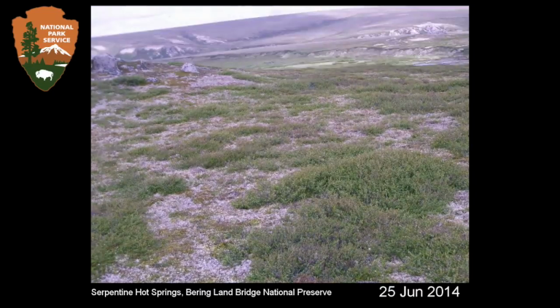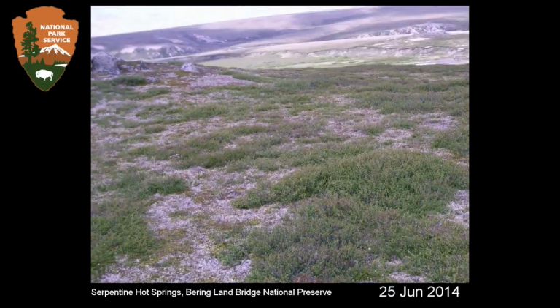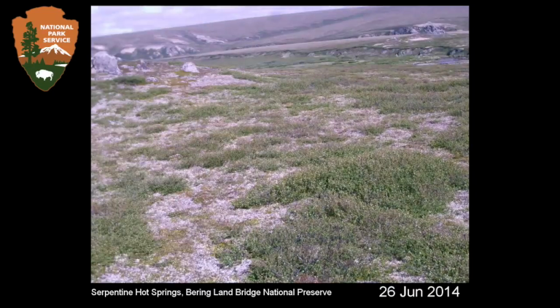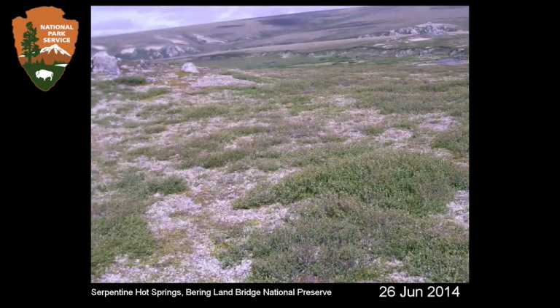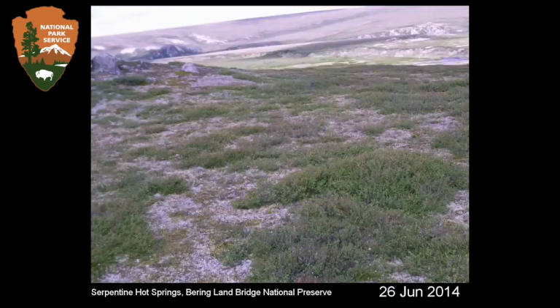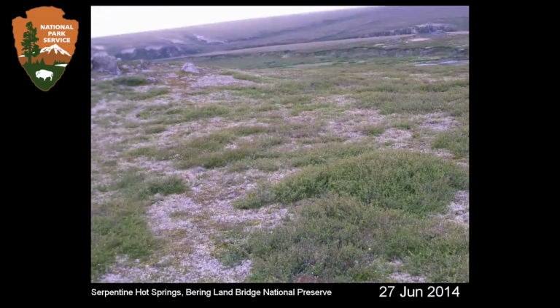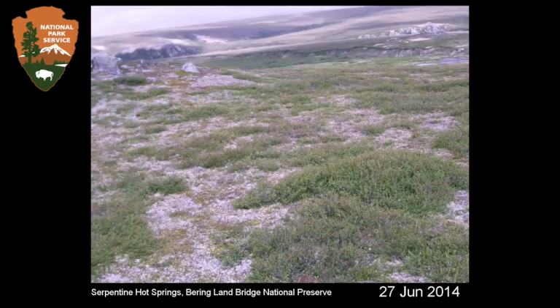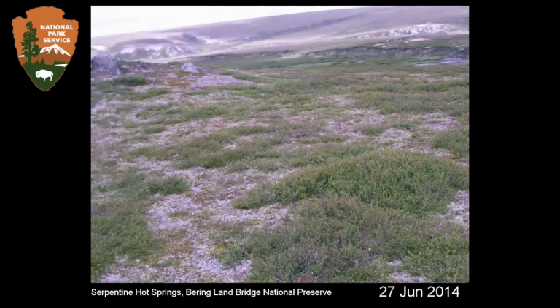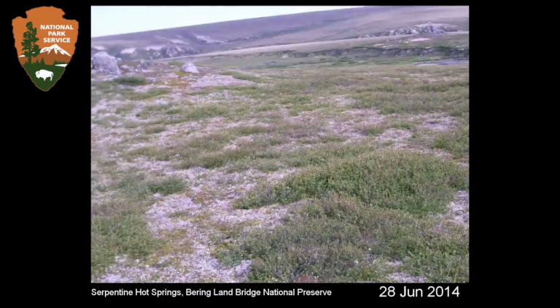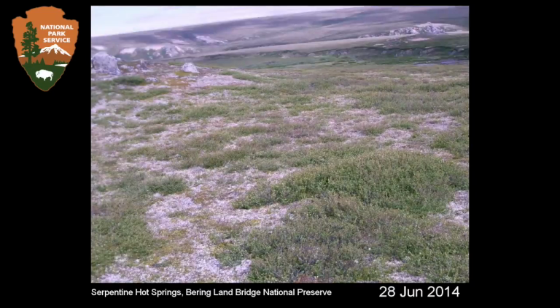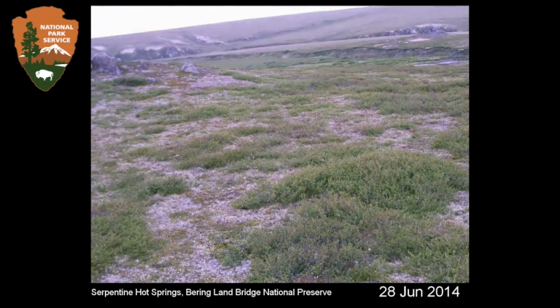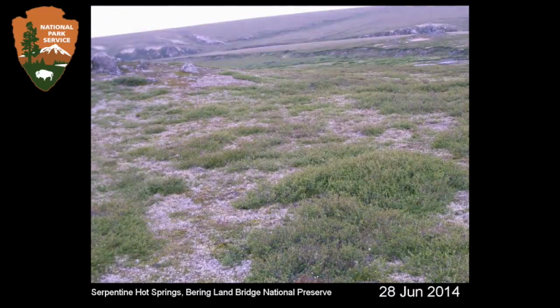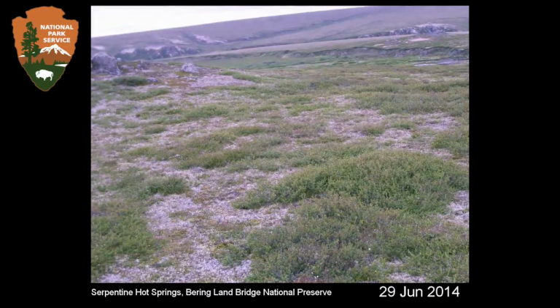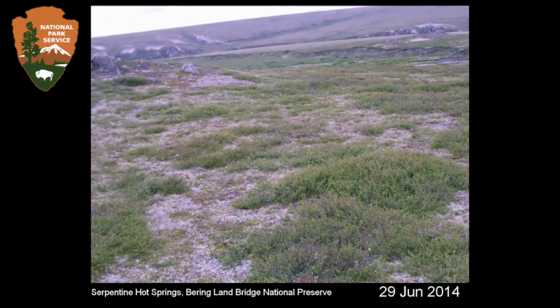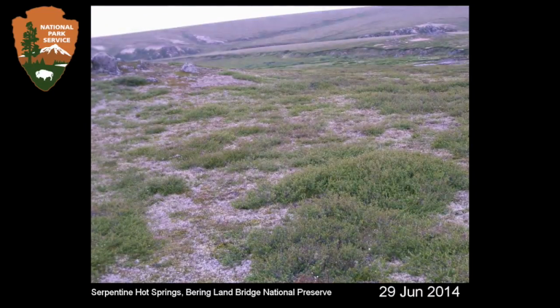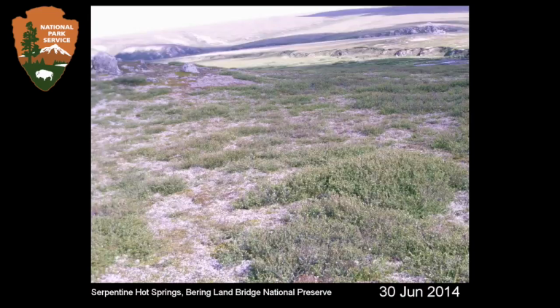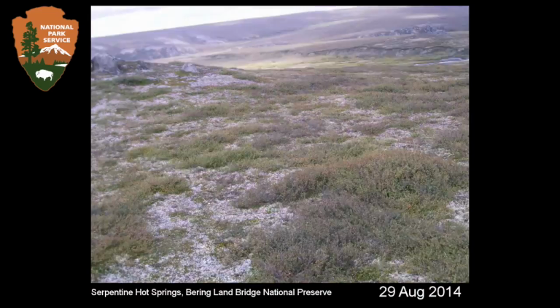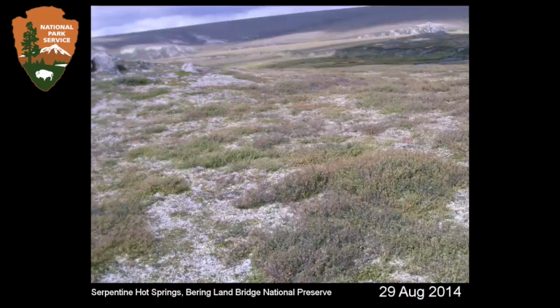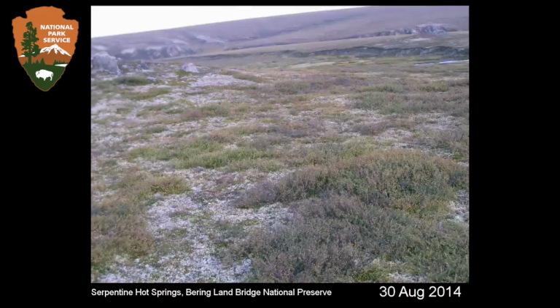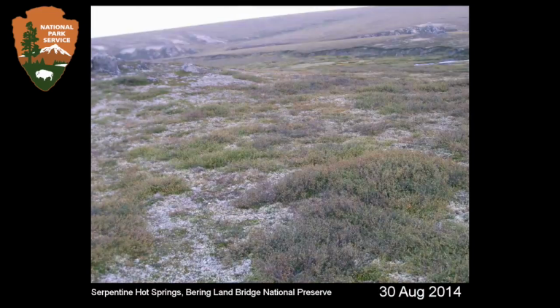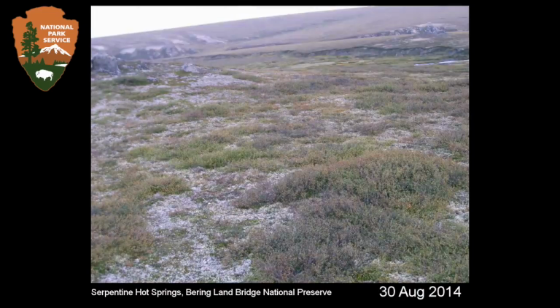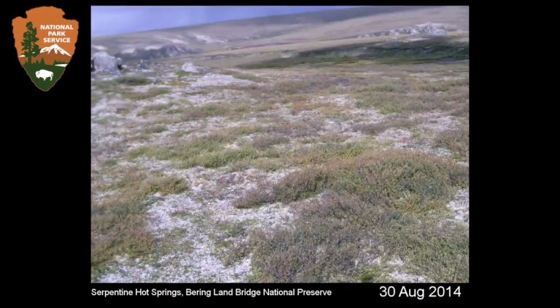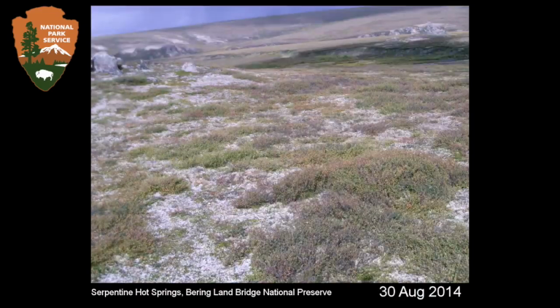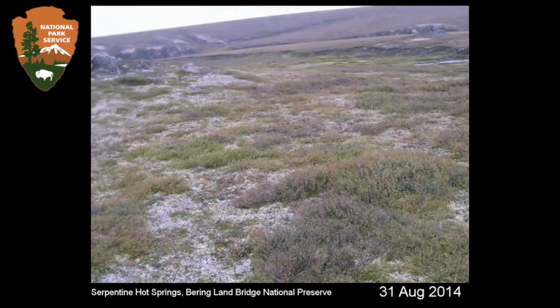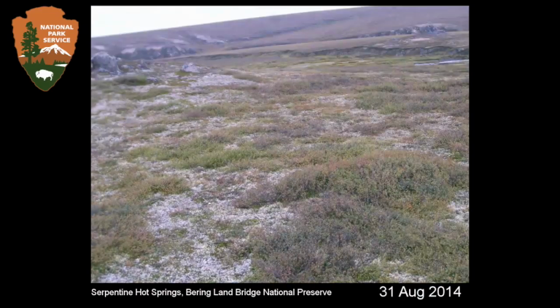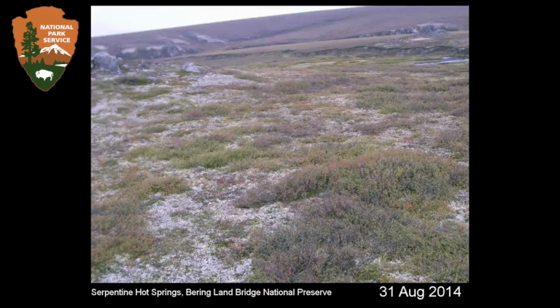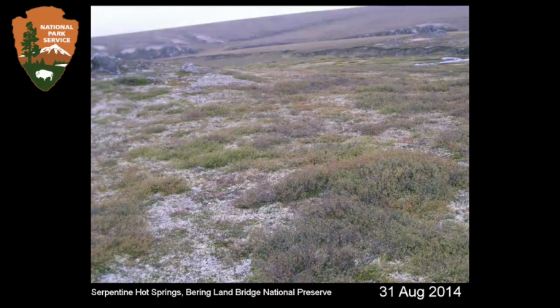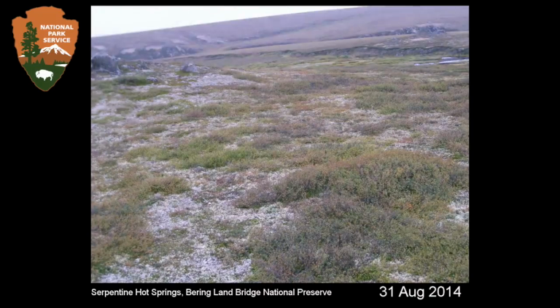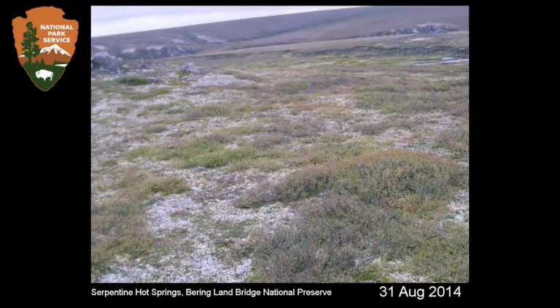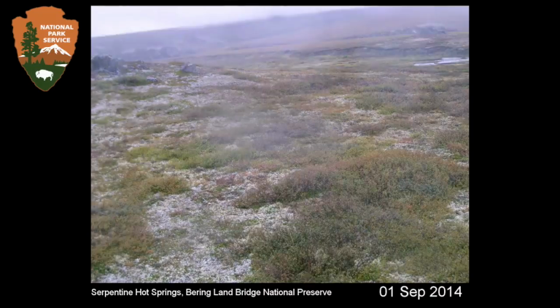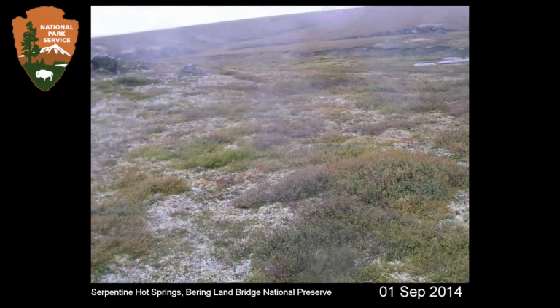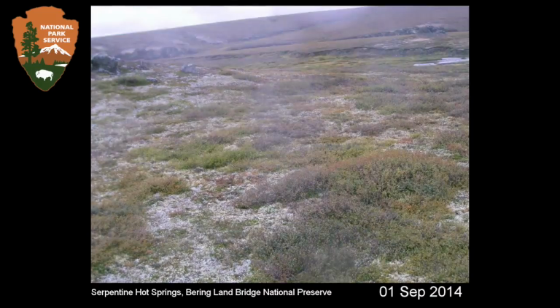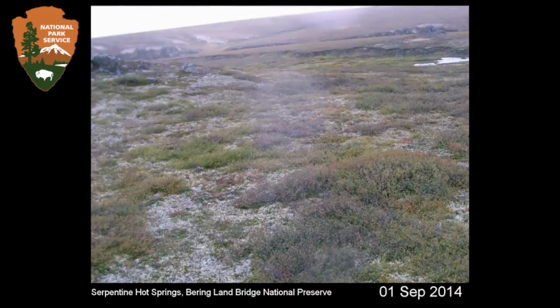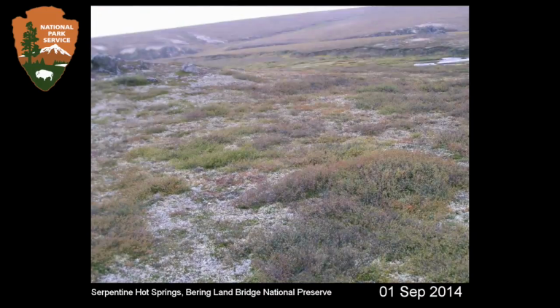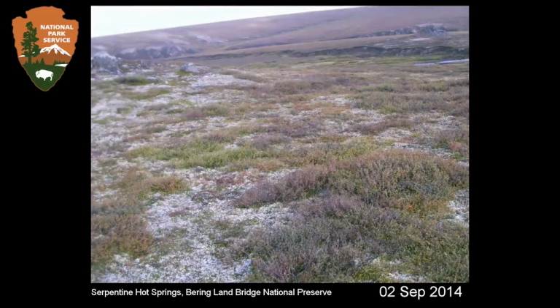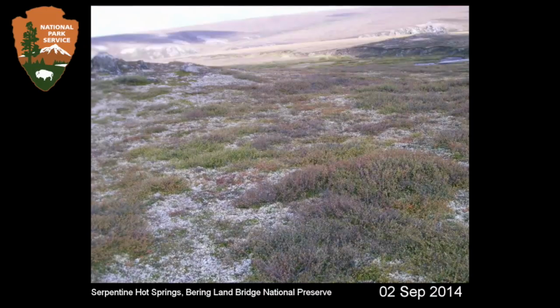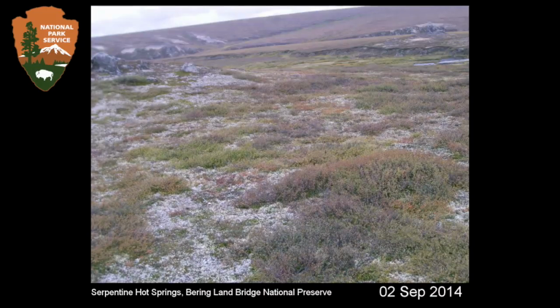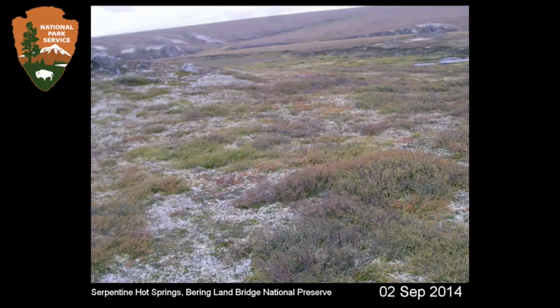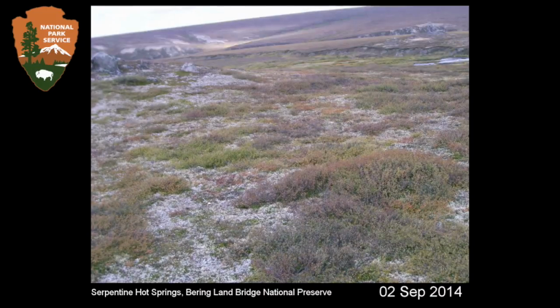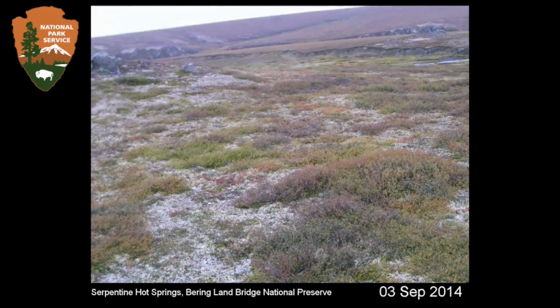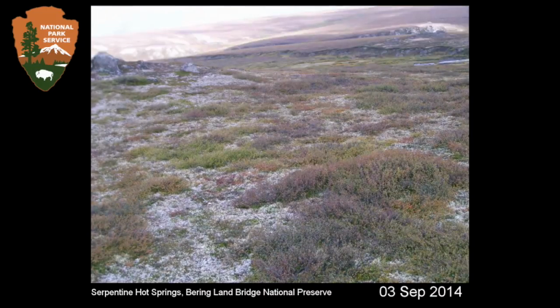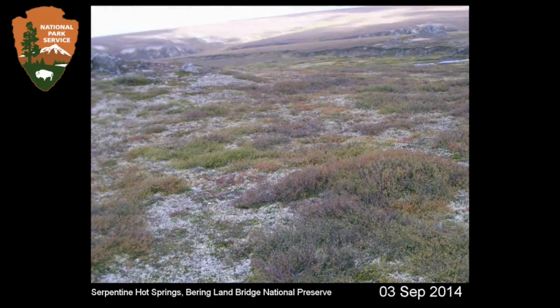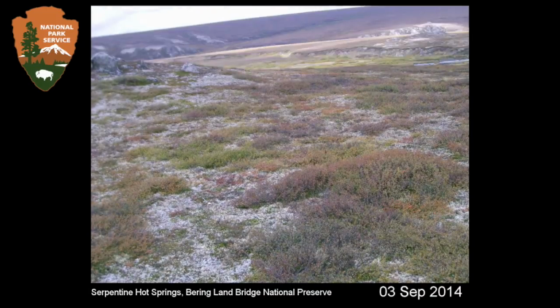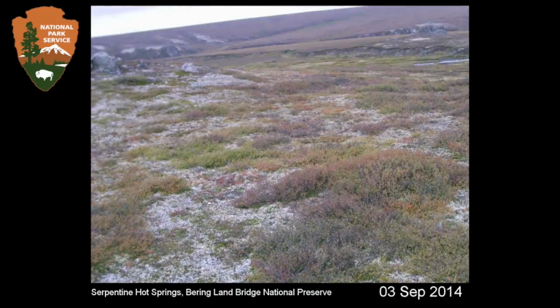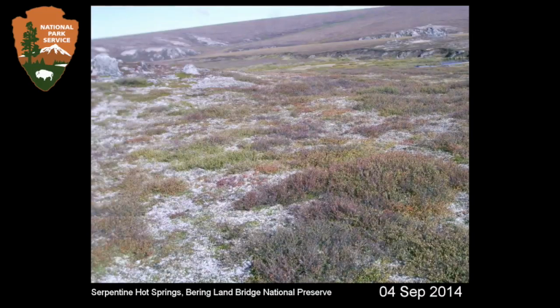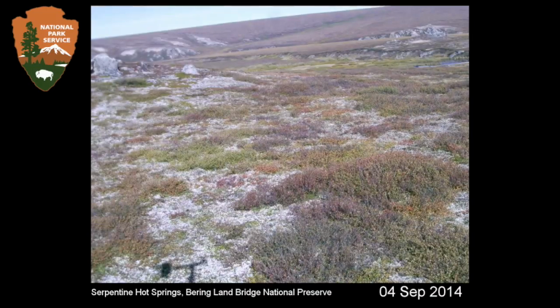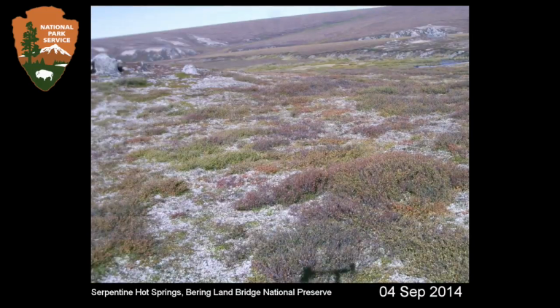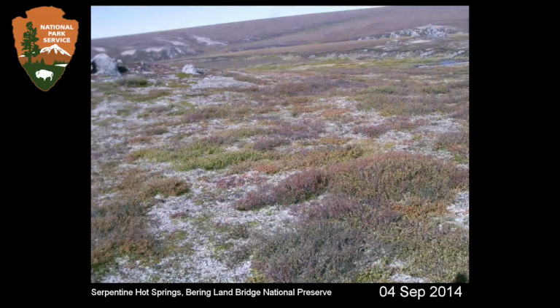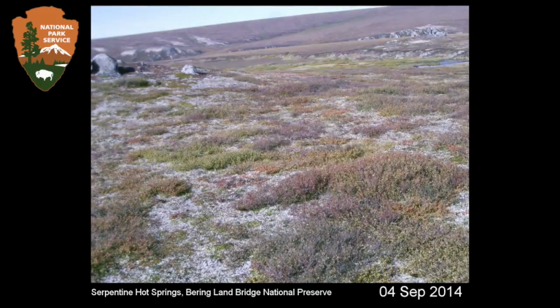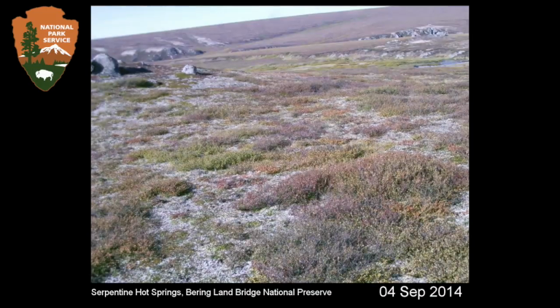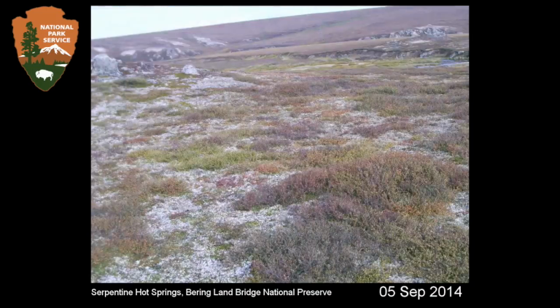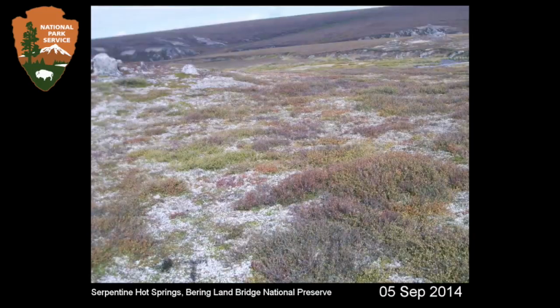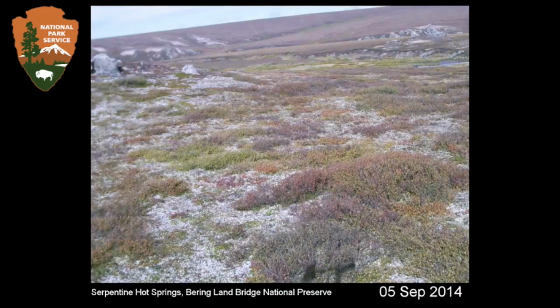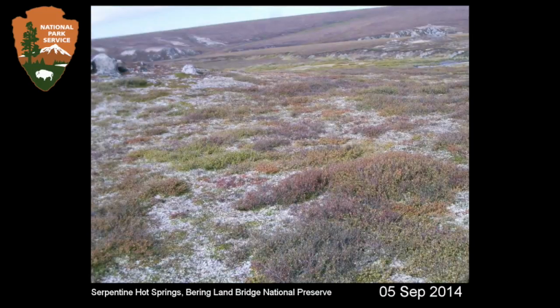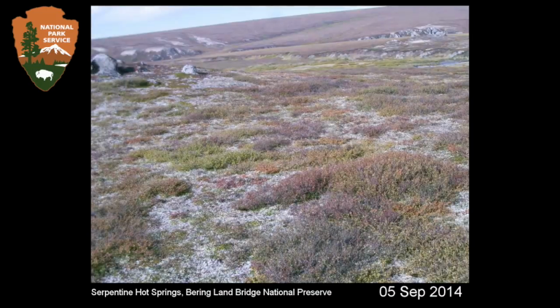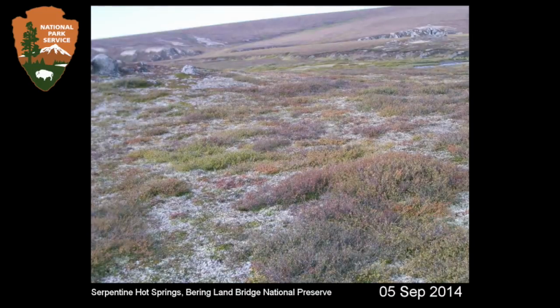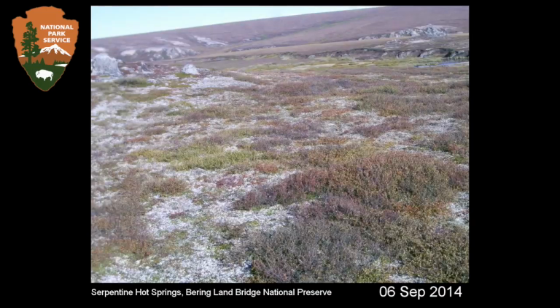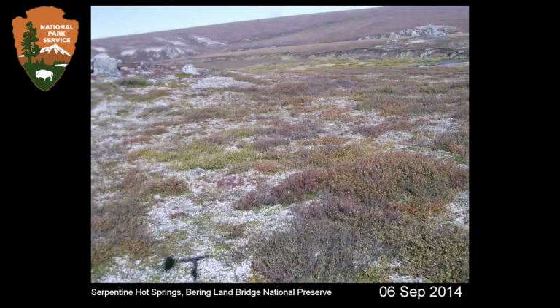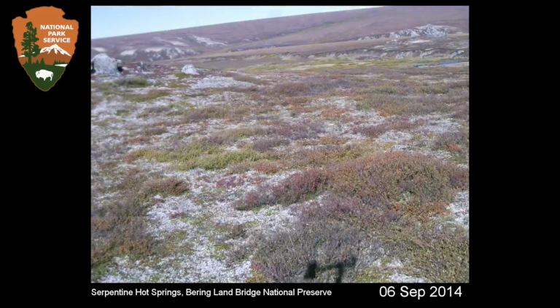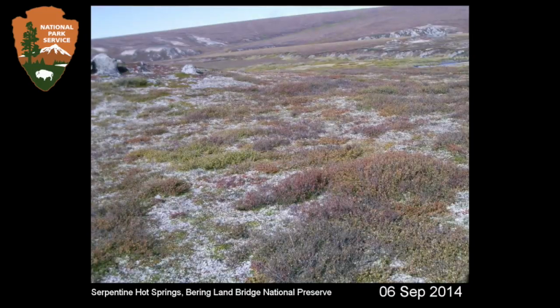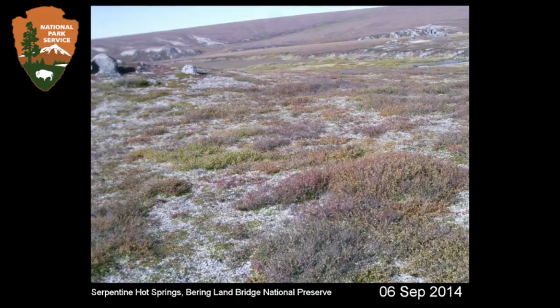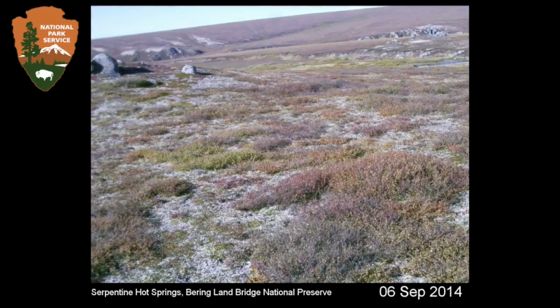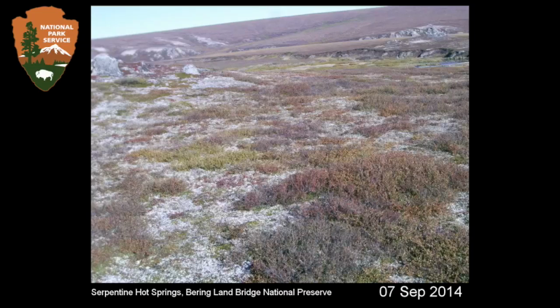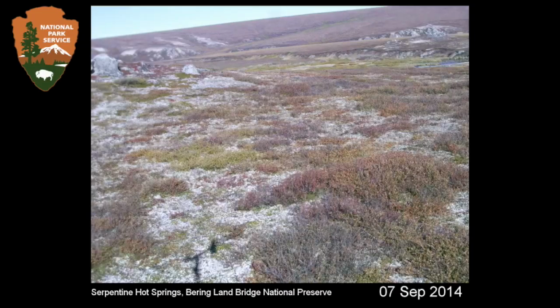The plants all grow for a few months and then we have what we call senescence in the fall, when the leaves turn again and then the snow comes back.